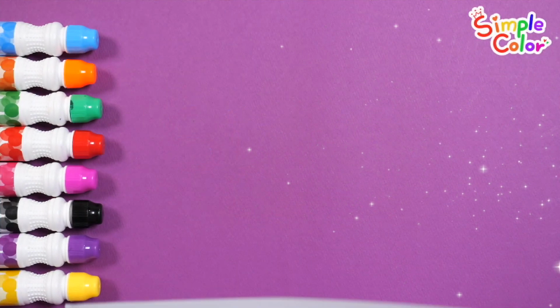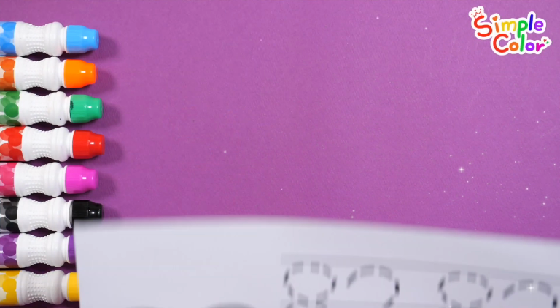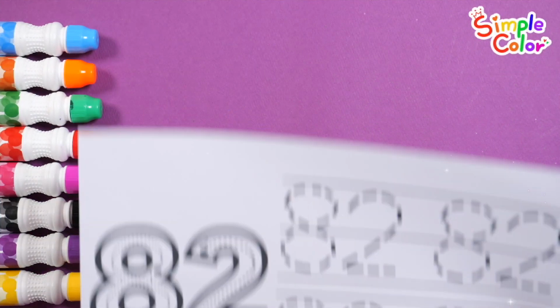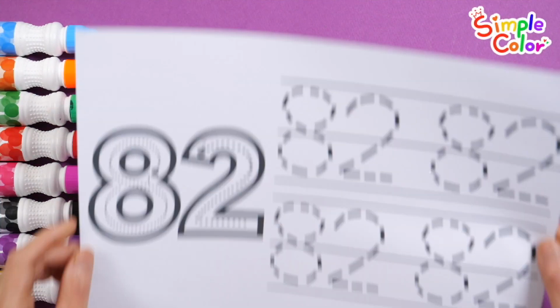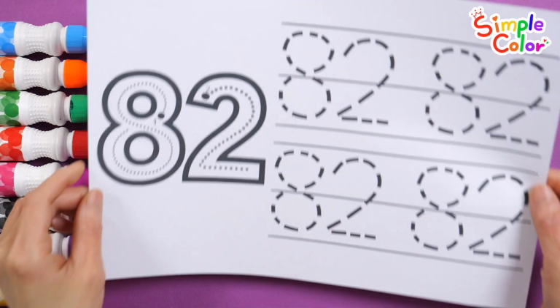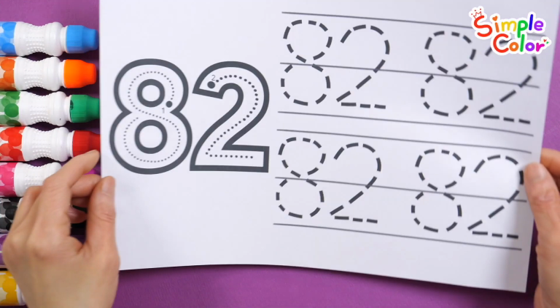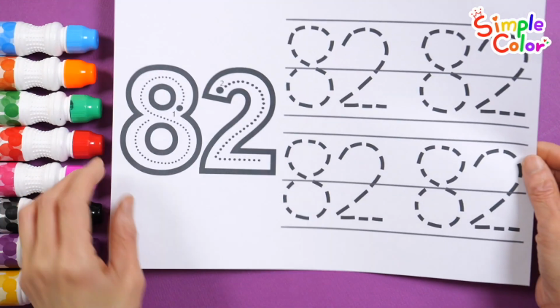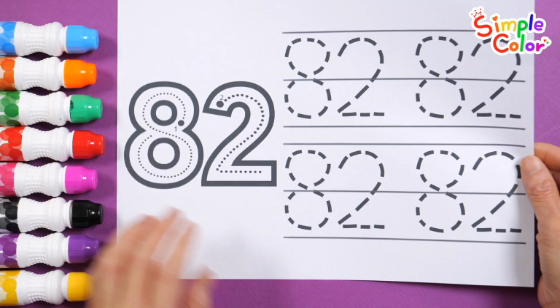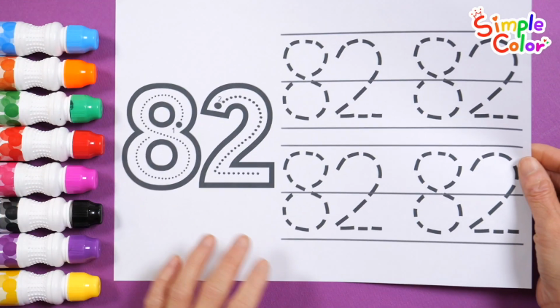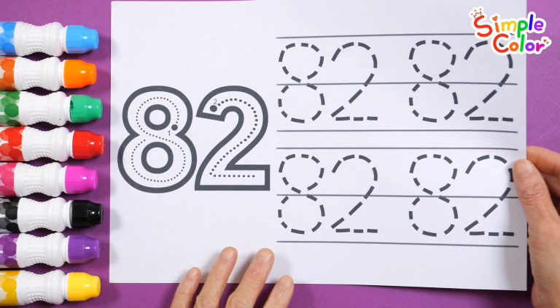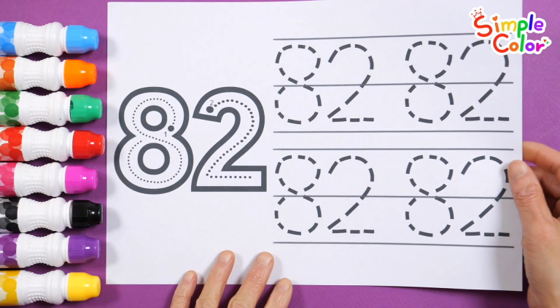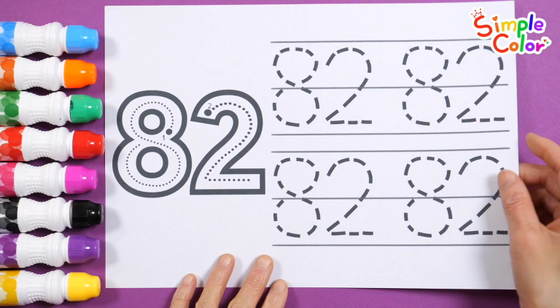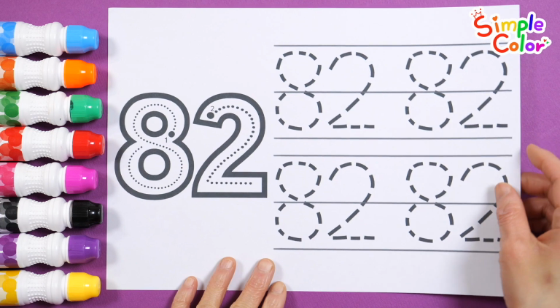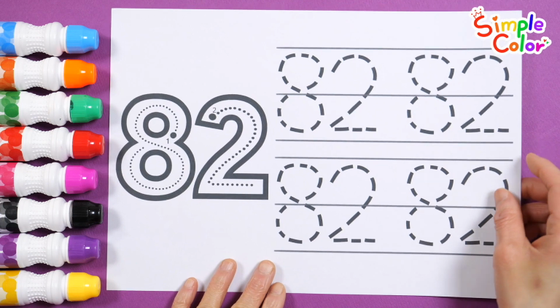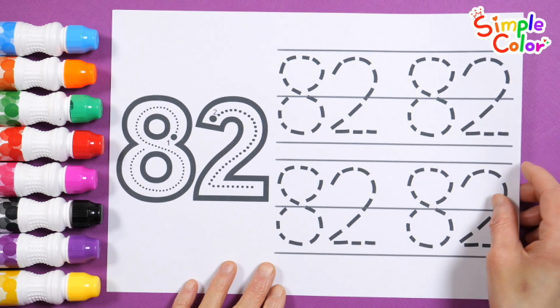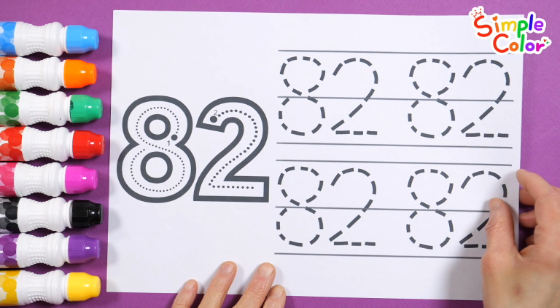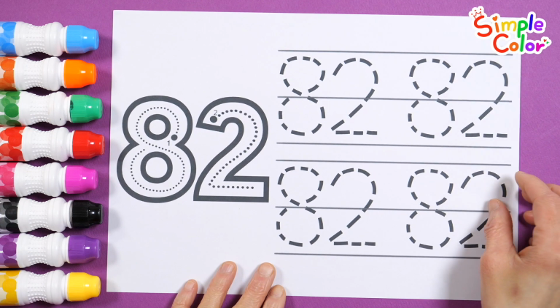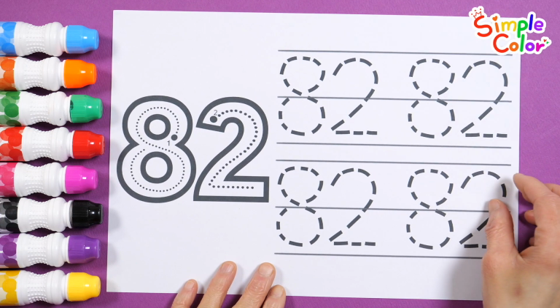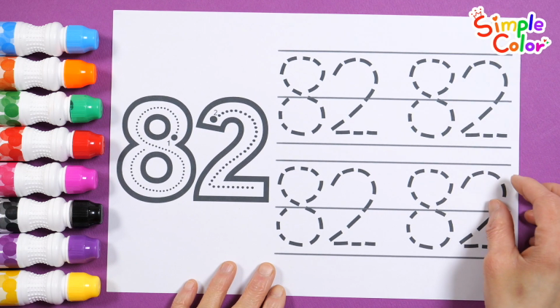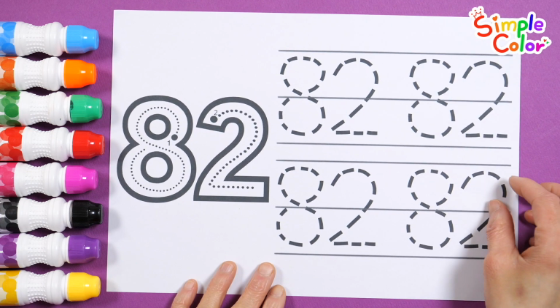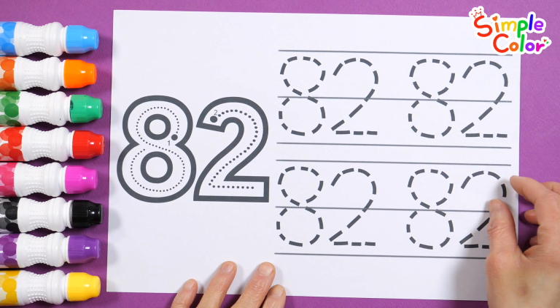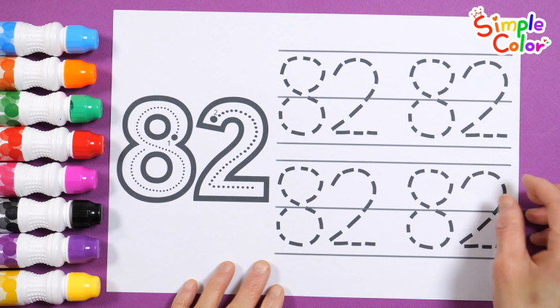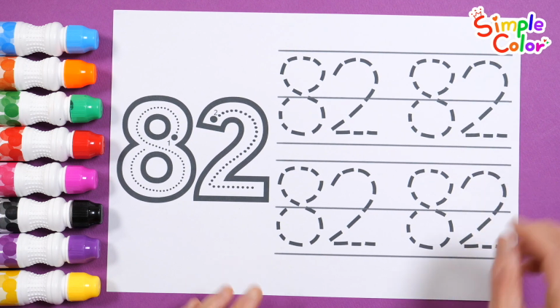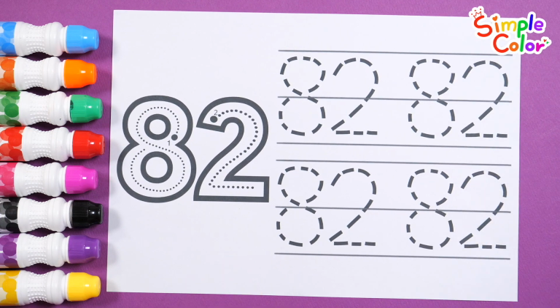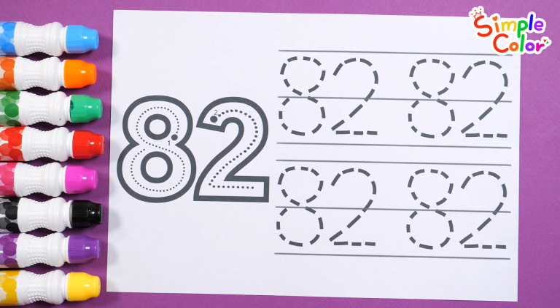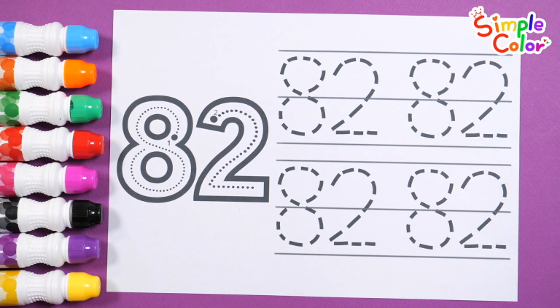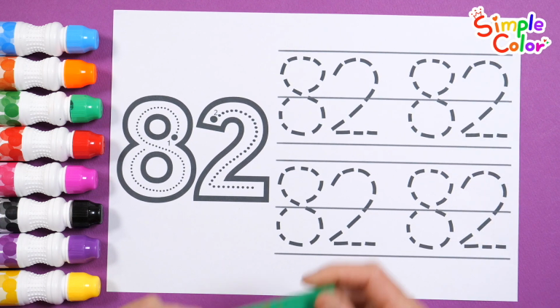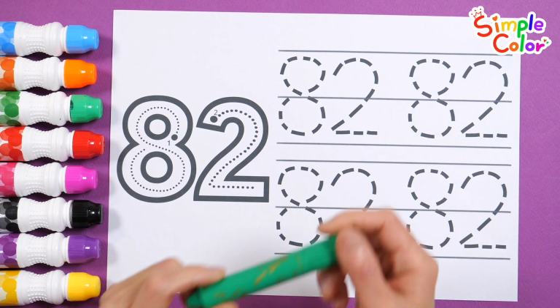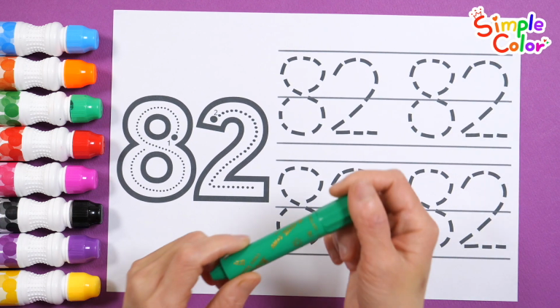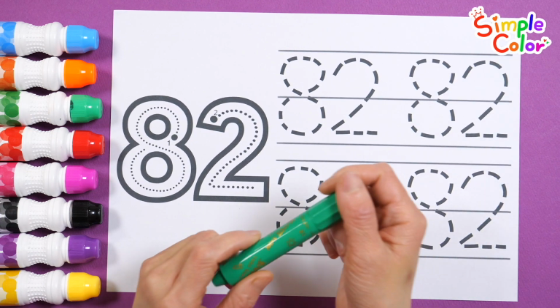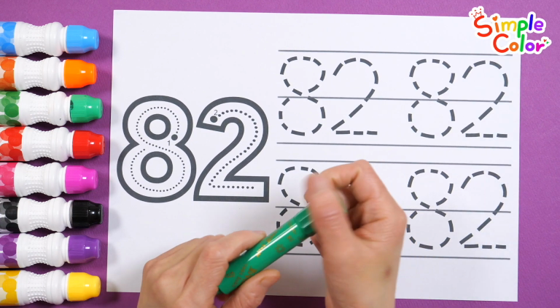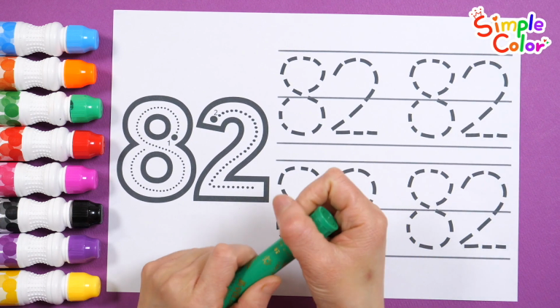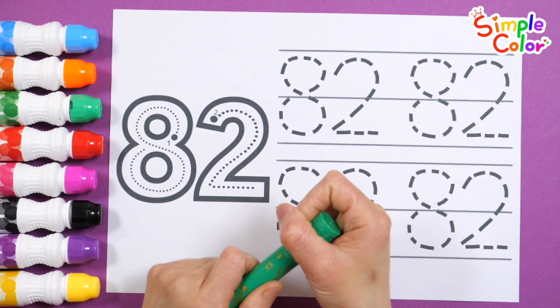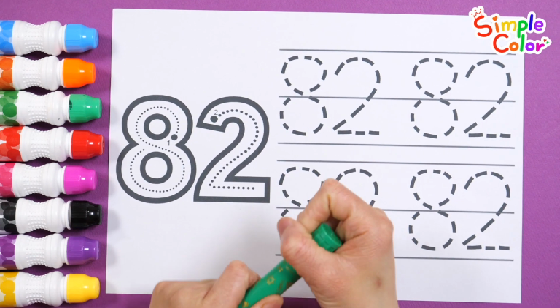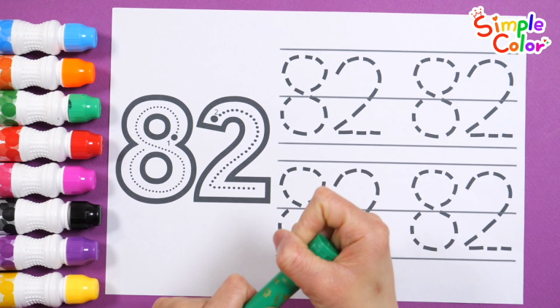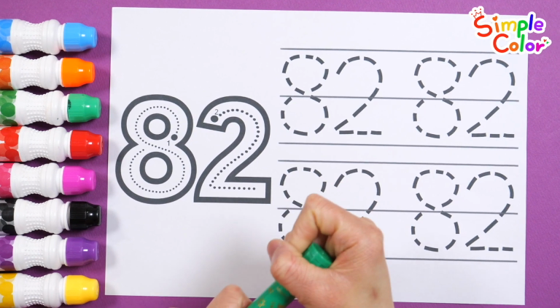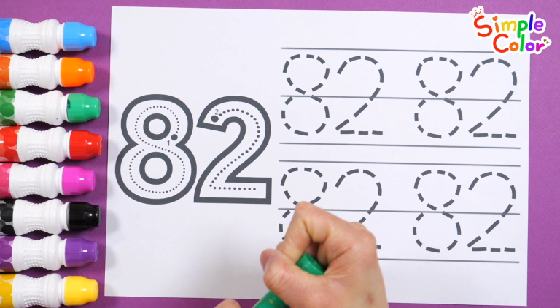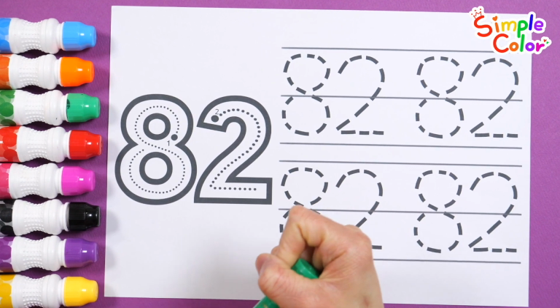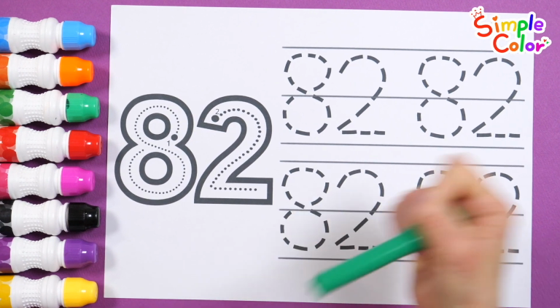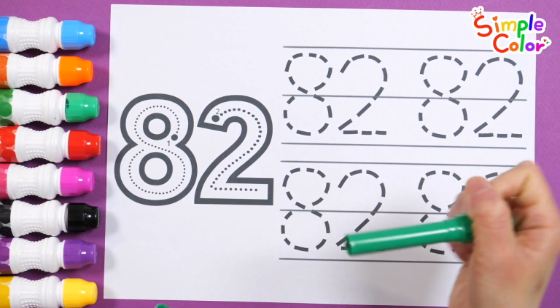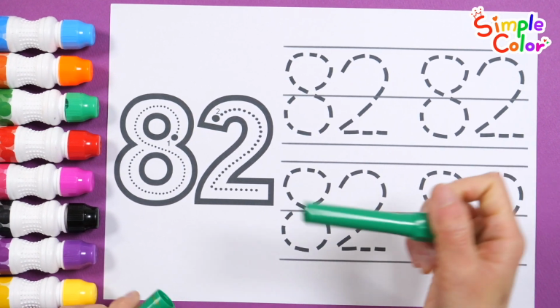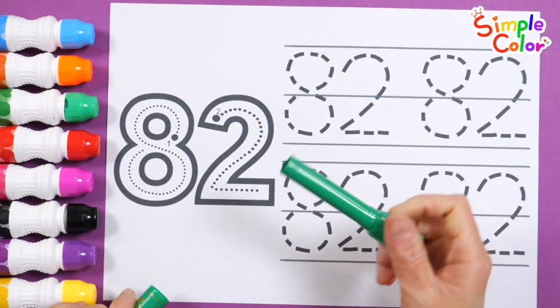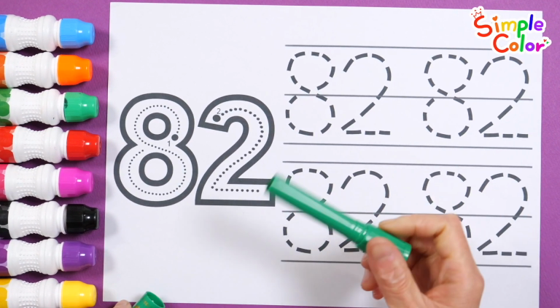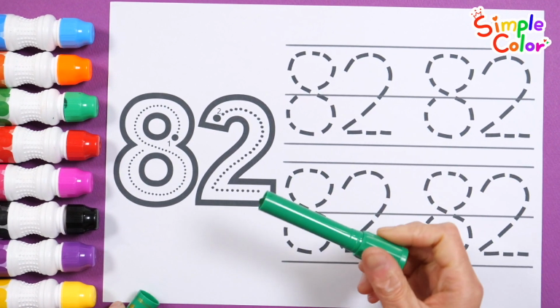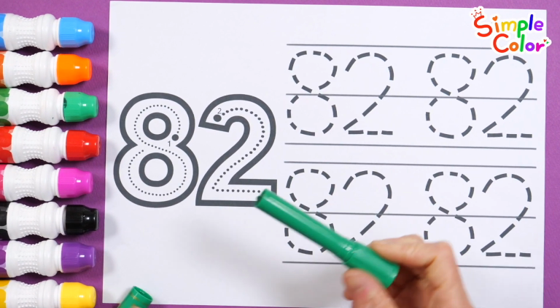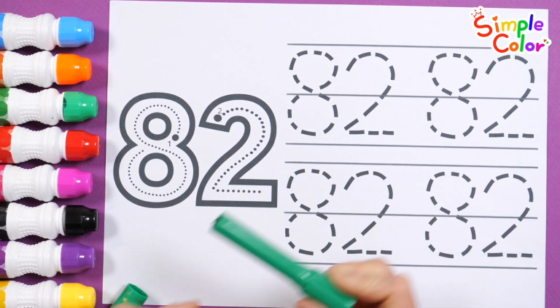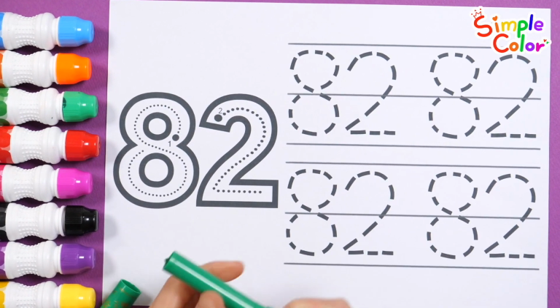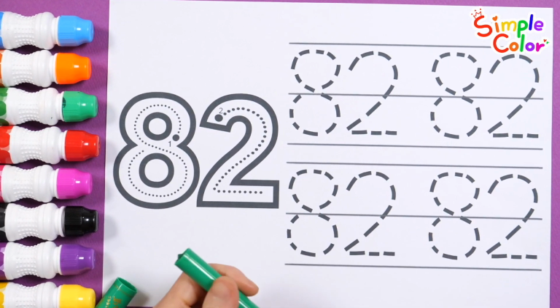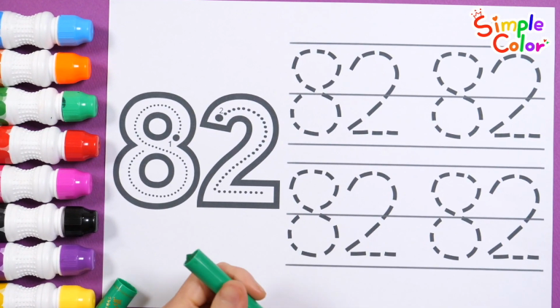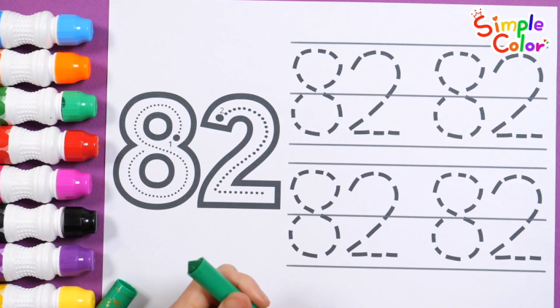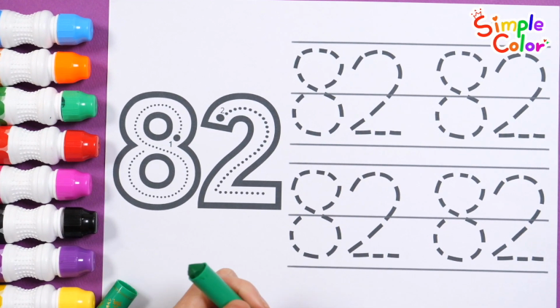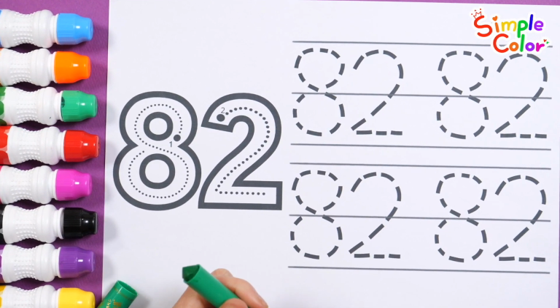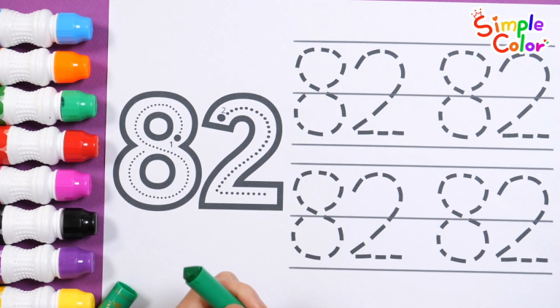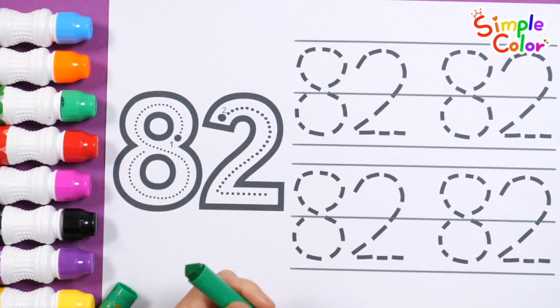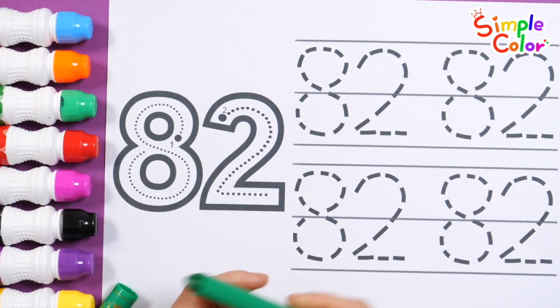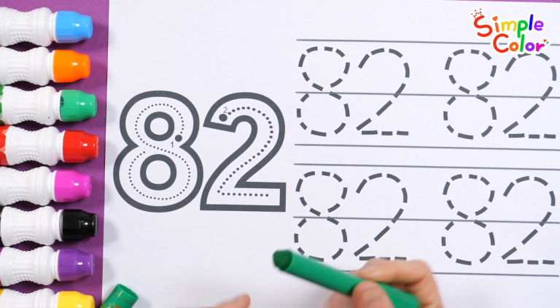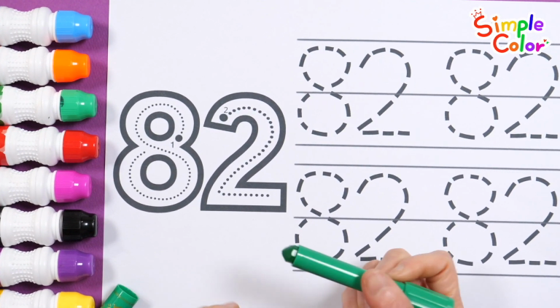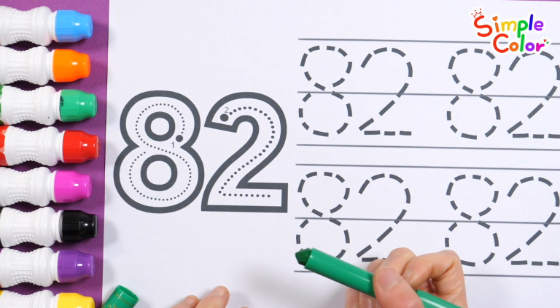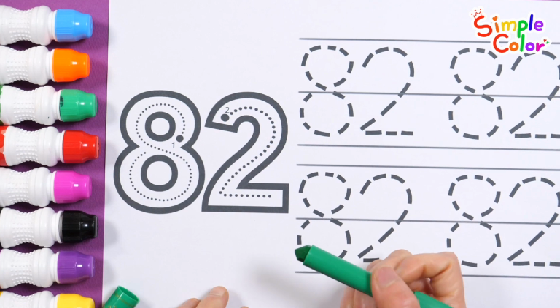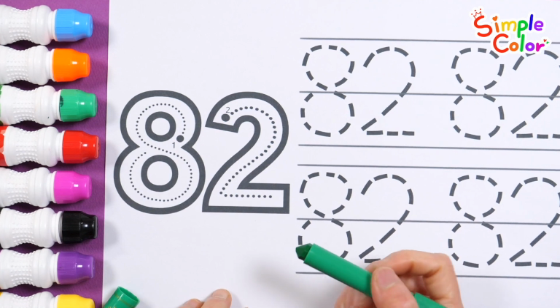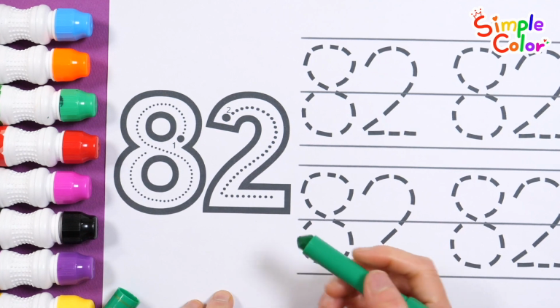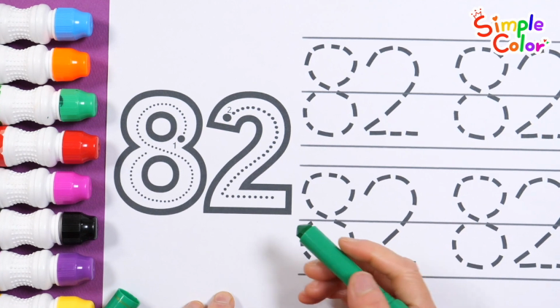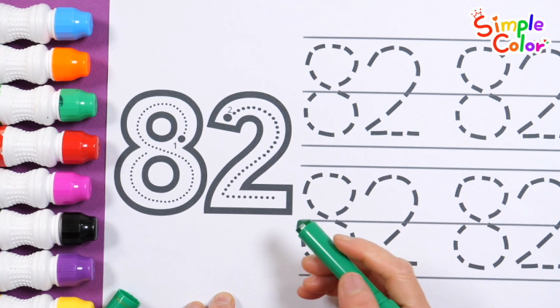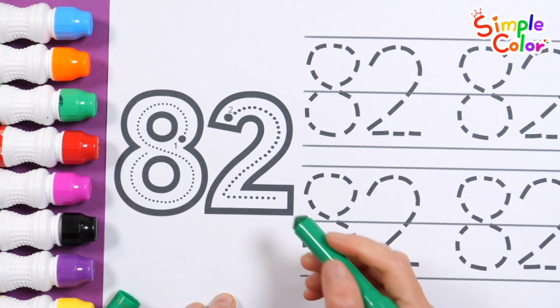Let's learn how to write numbers. Shall we trace the dotted lines and write down the numbers in order?